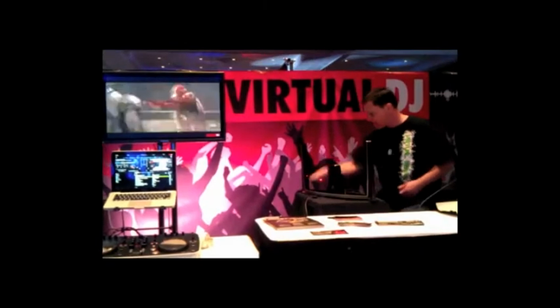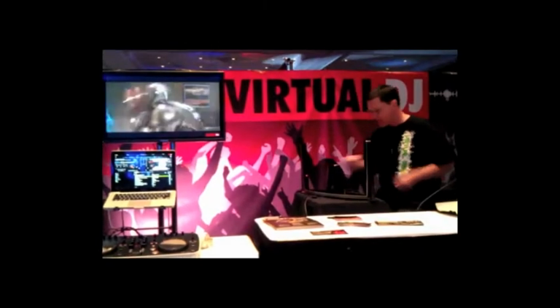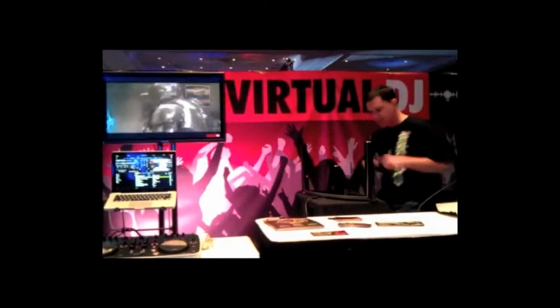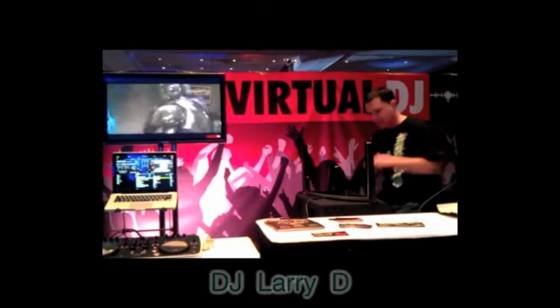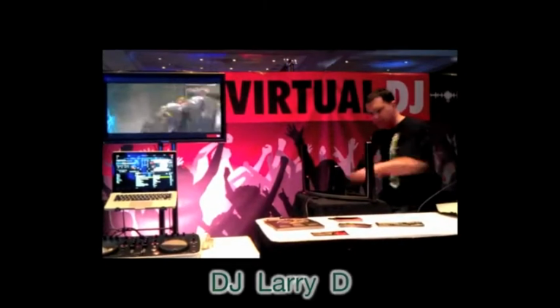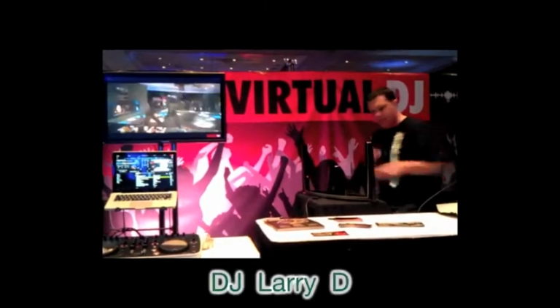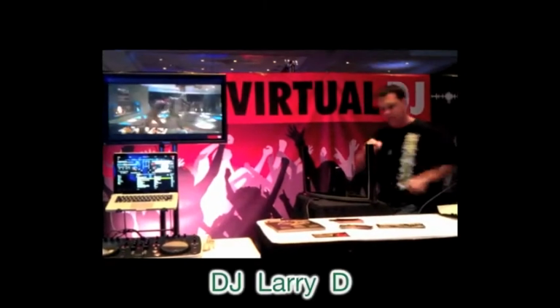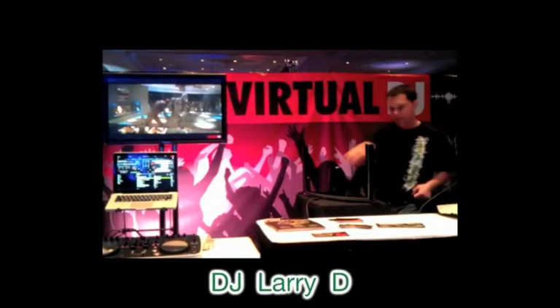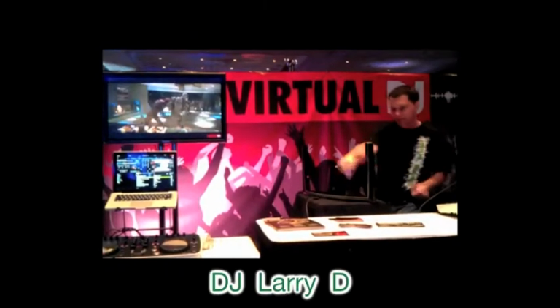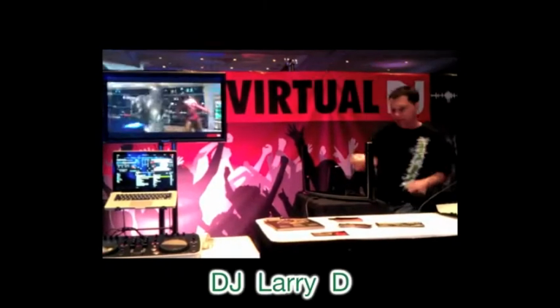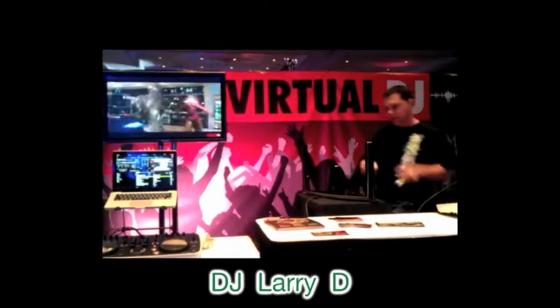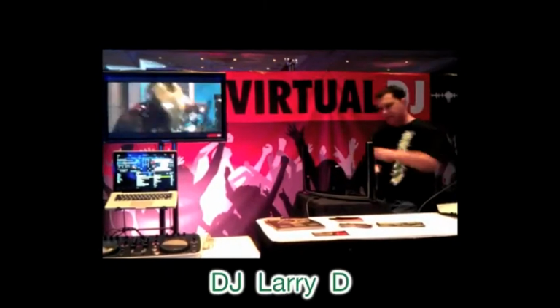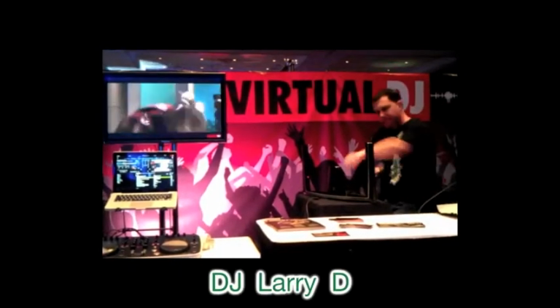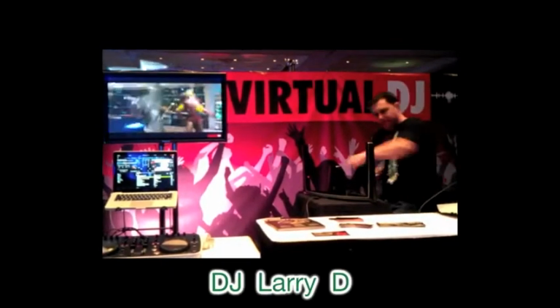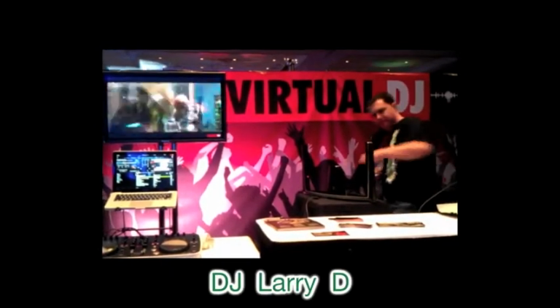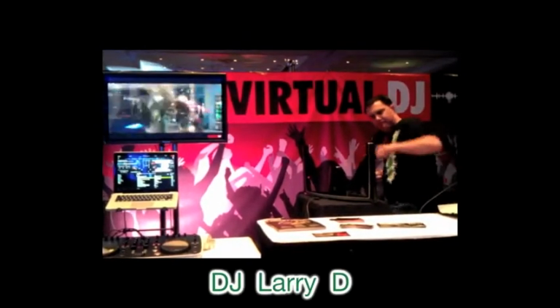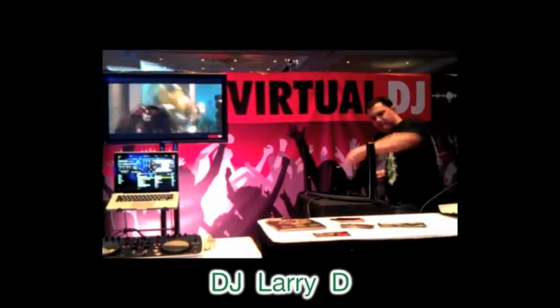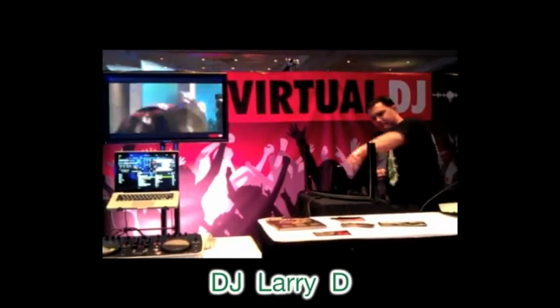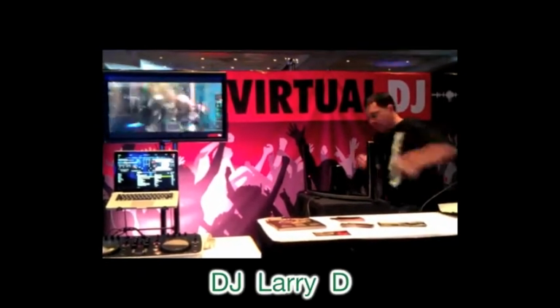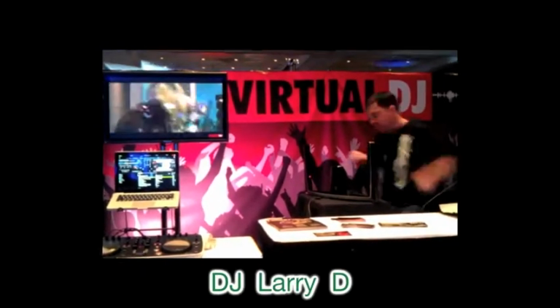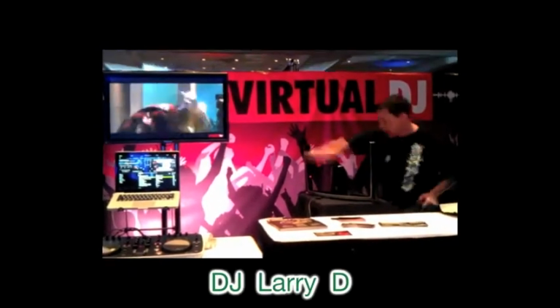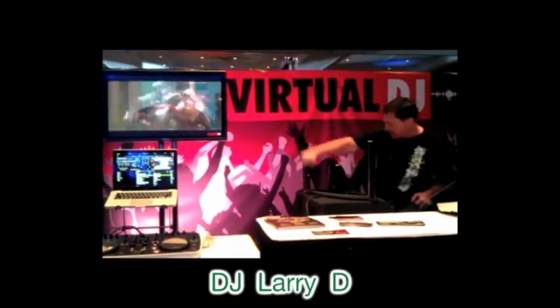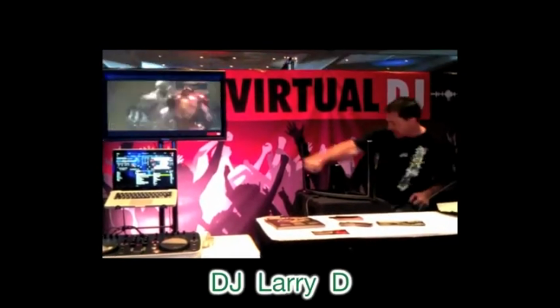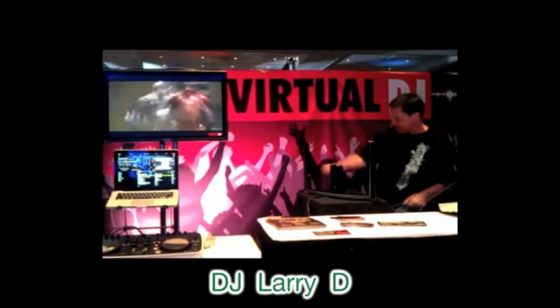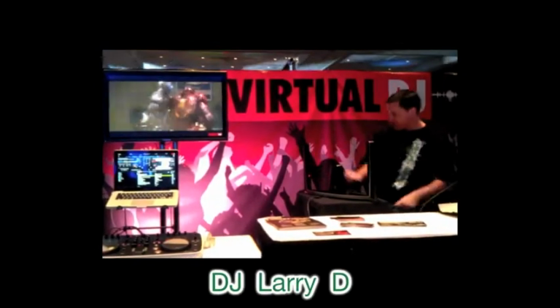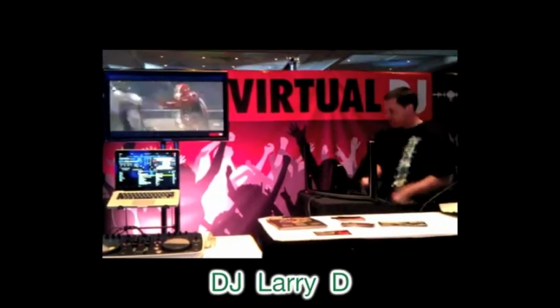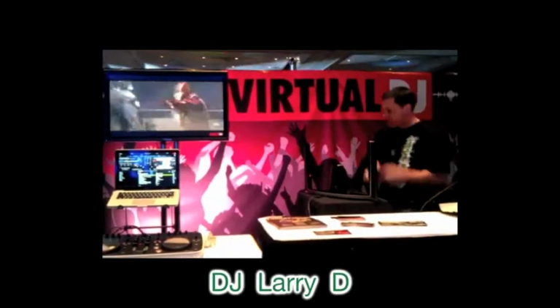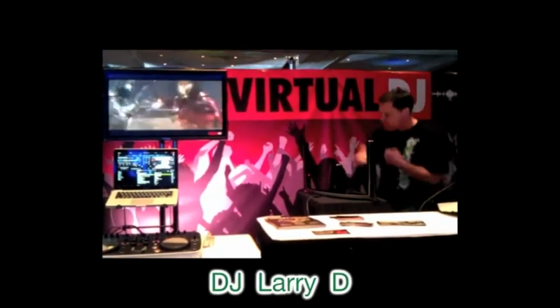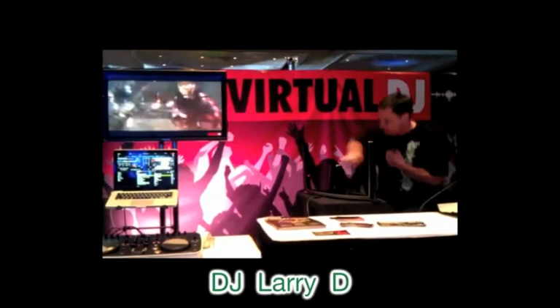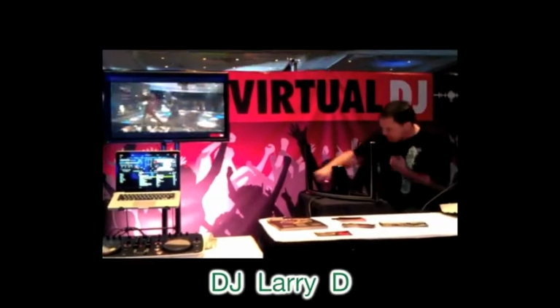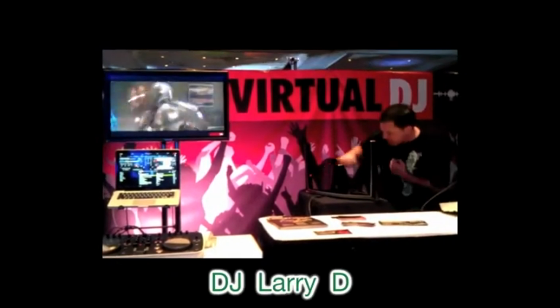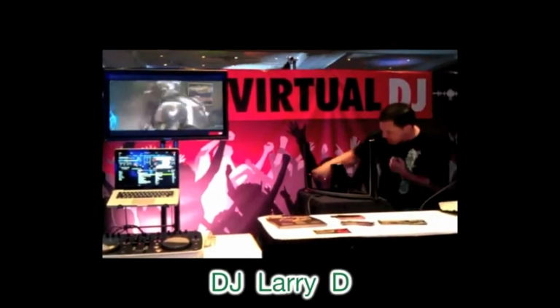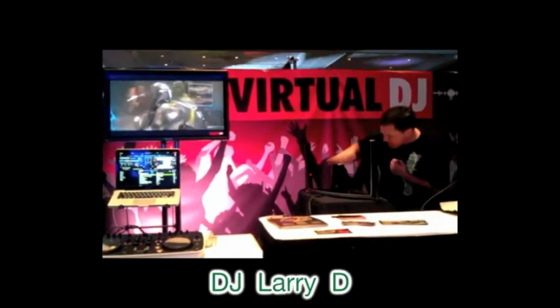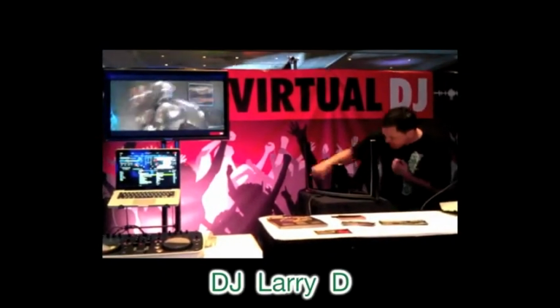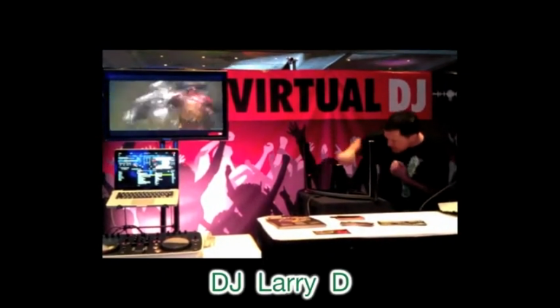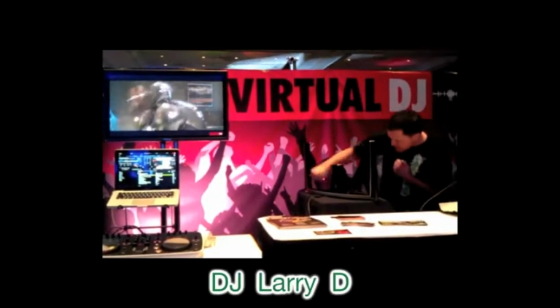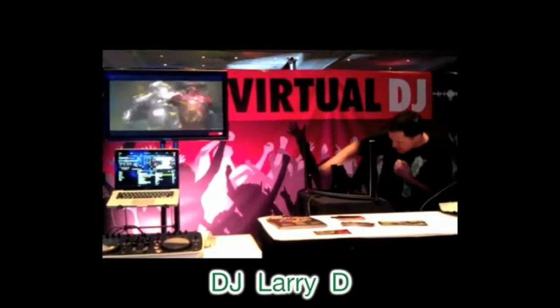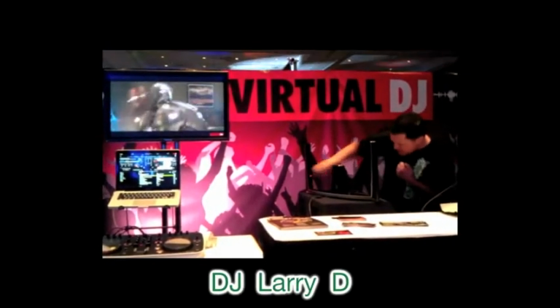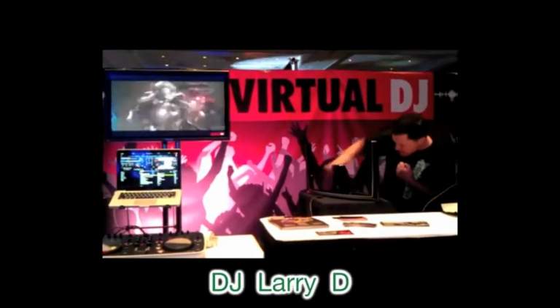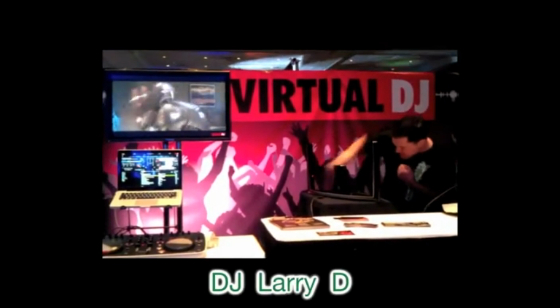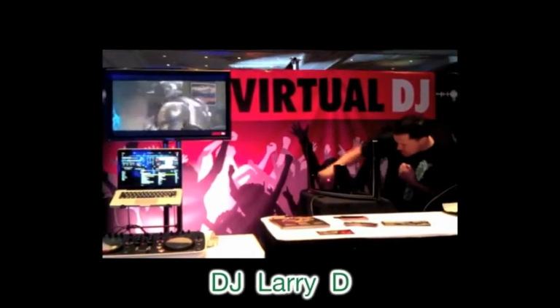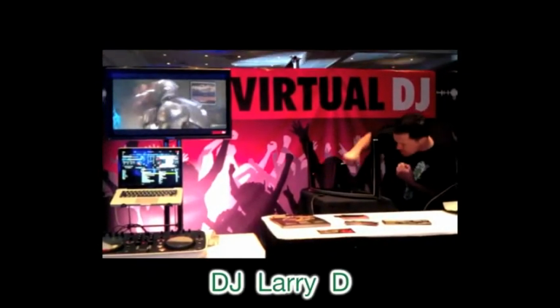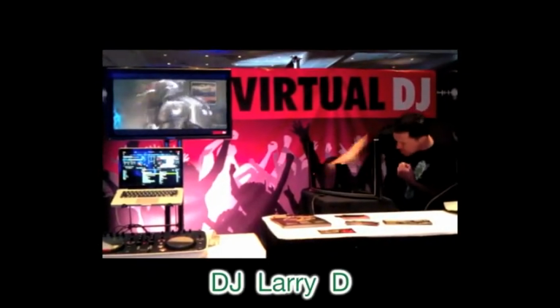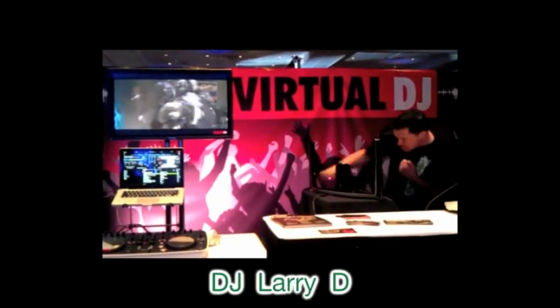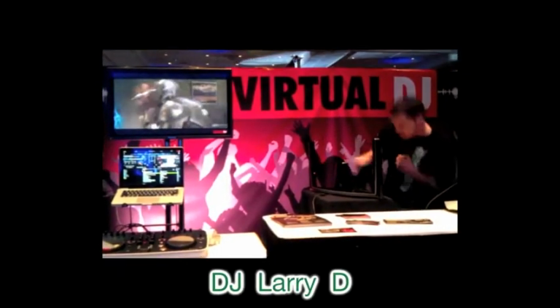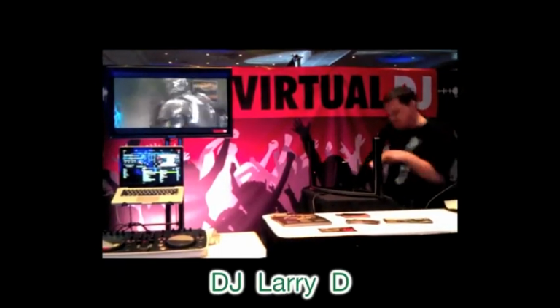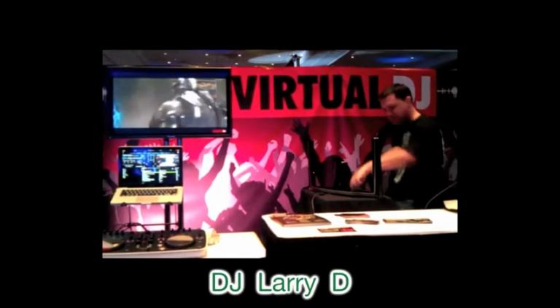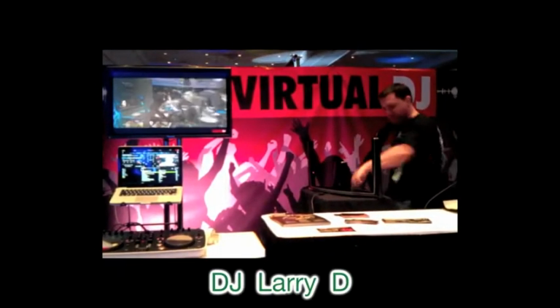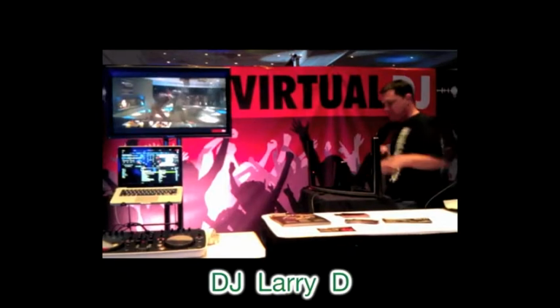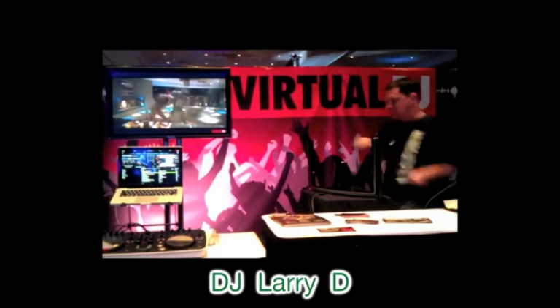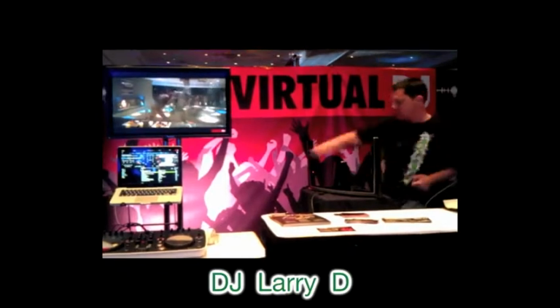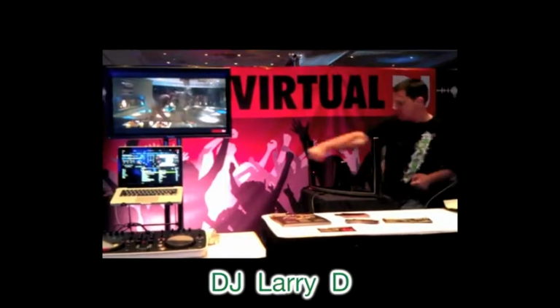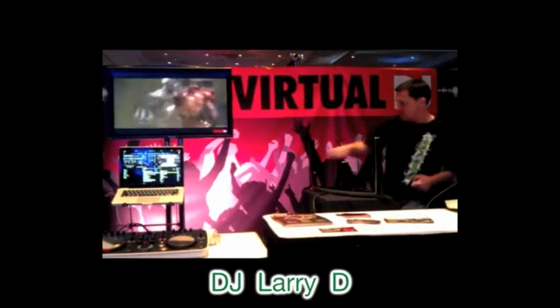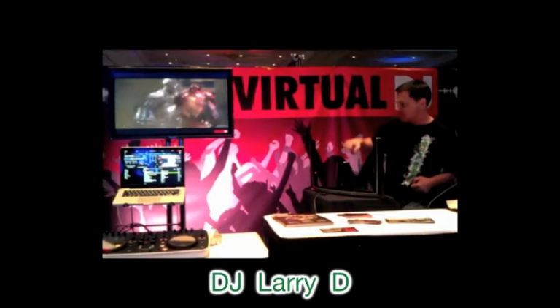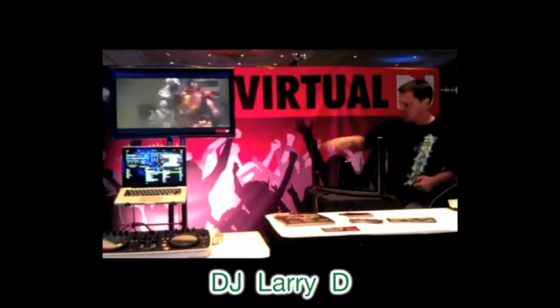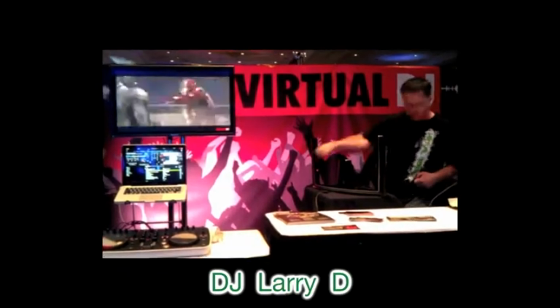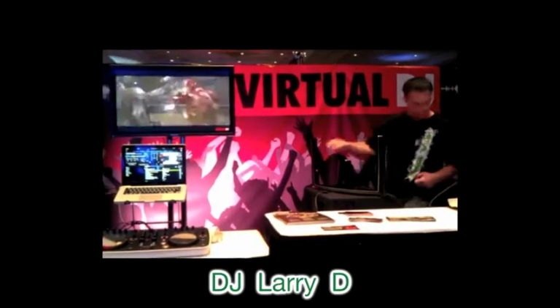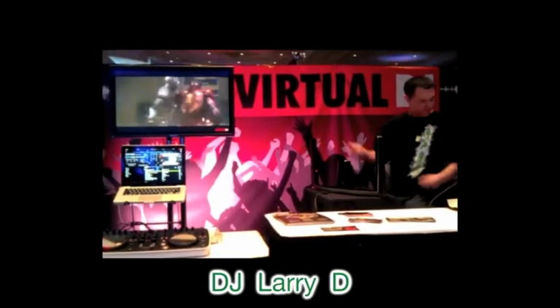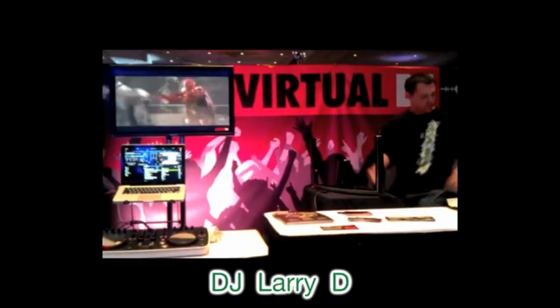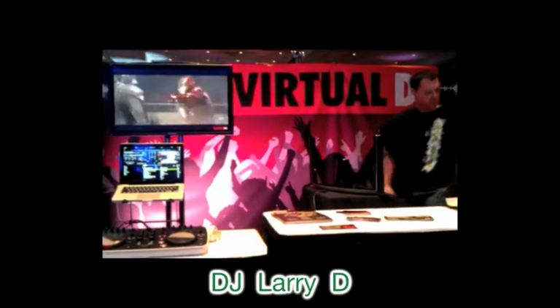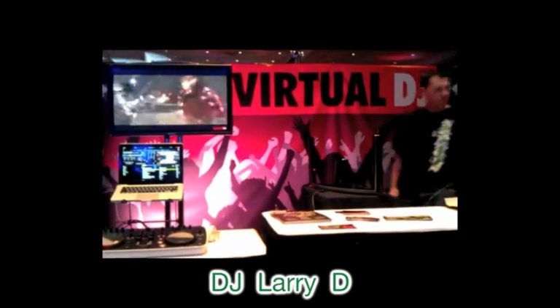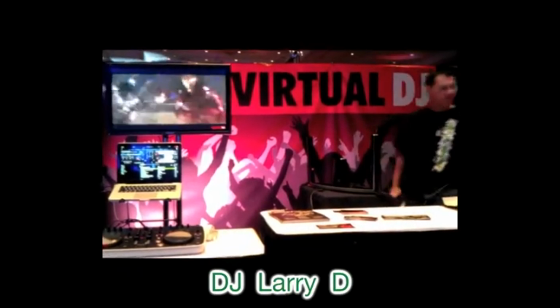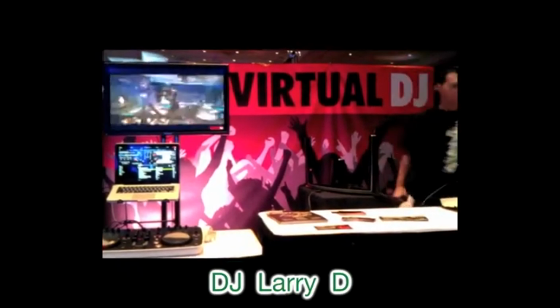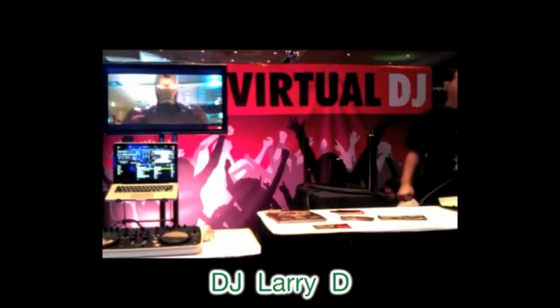And here's DJ Larry D using Virtual DJ Pro to mix things up in a fun boxing mixing routine.